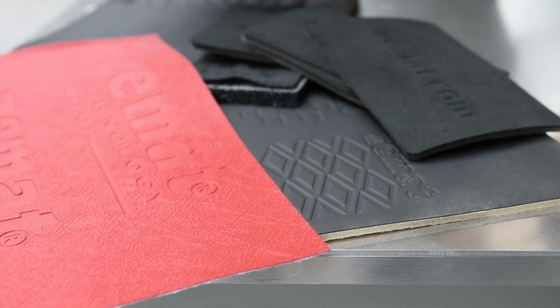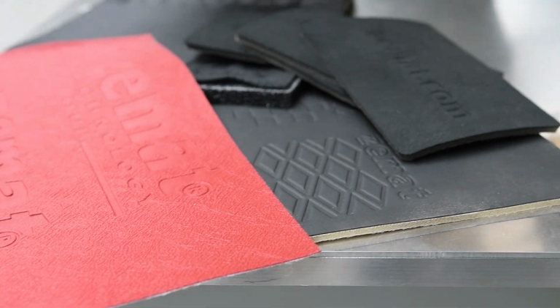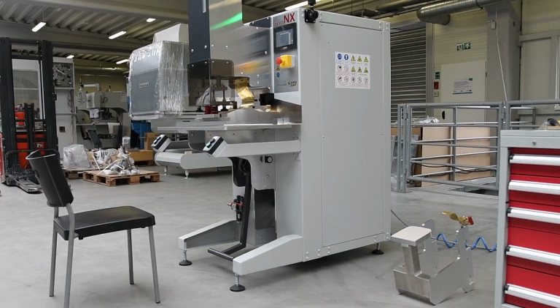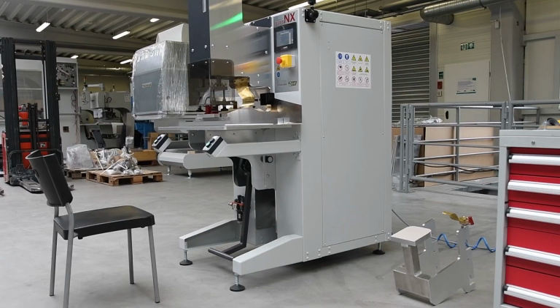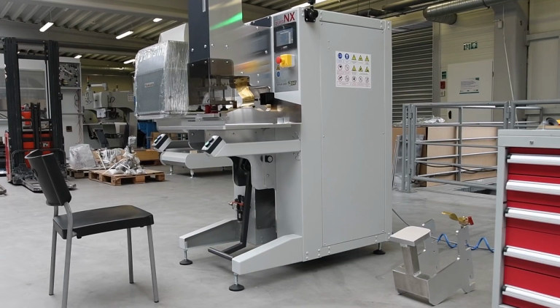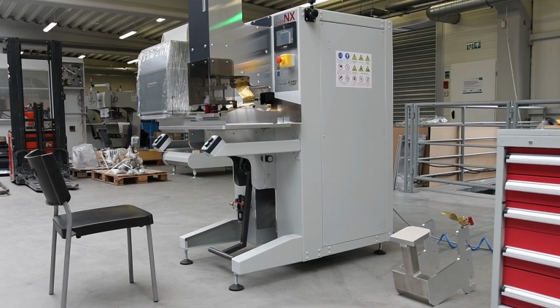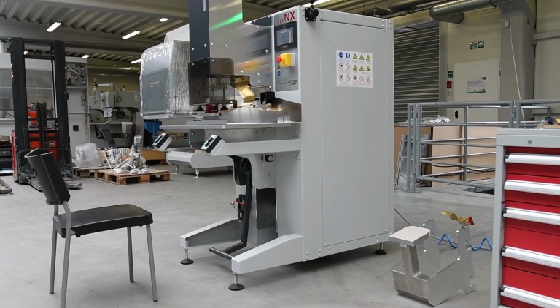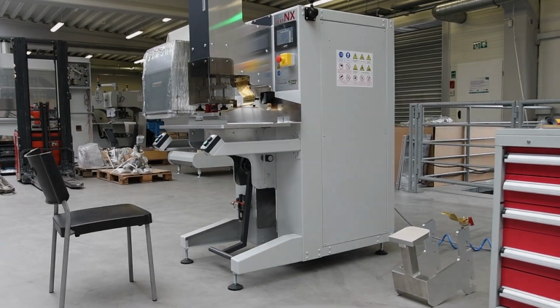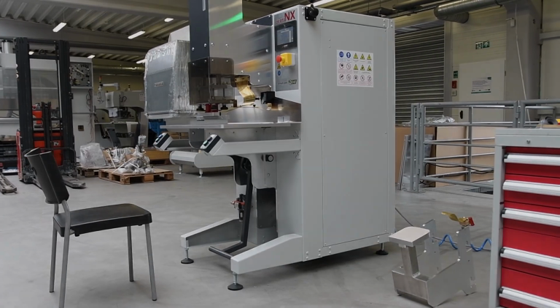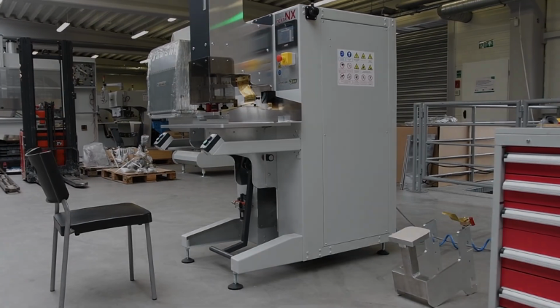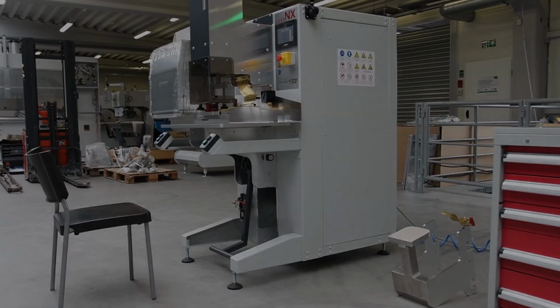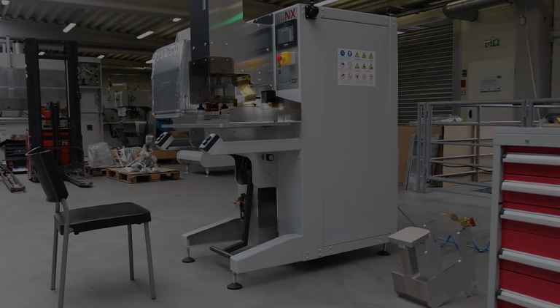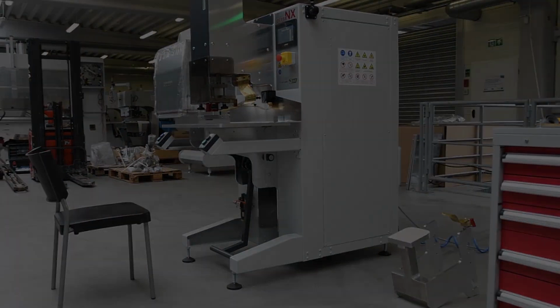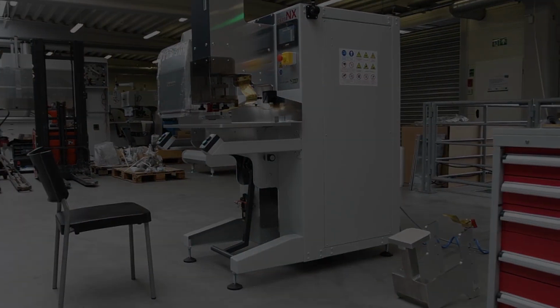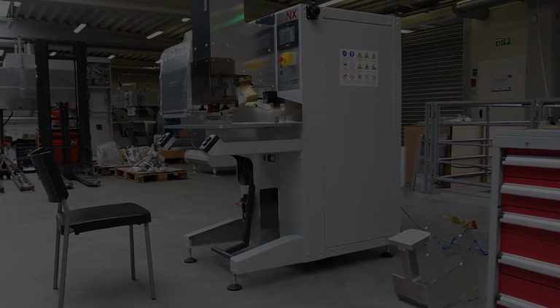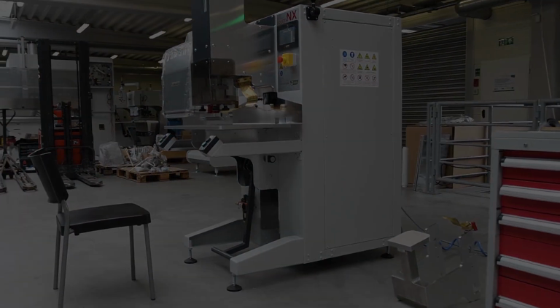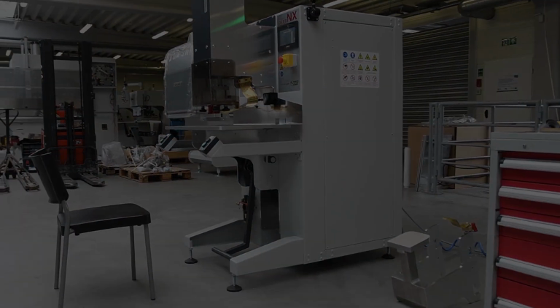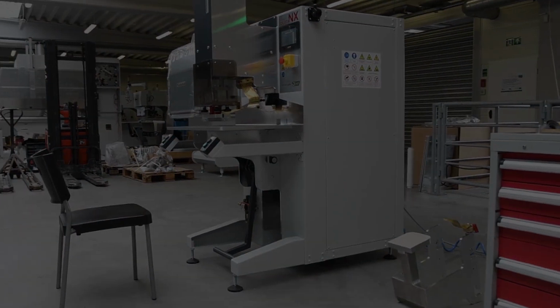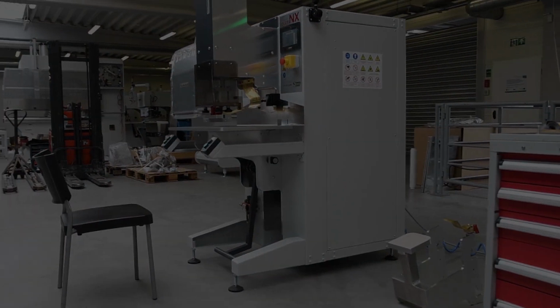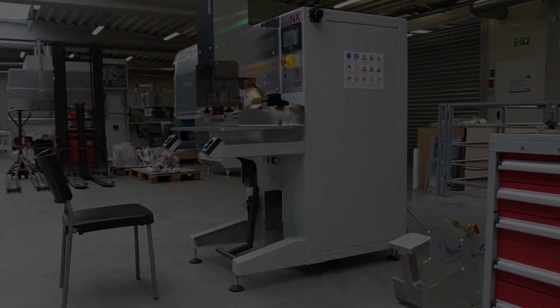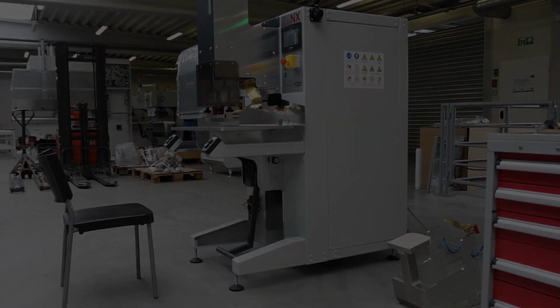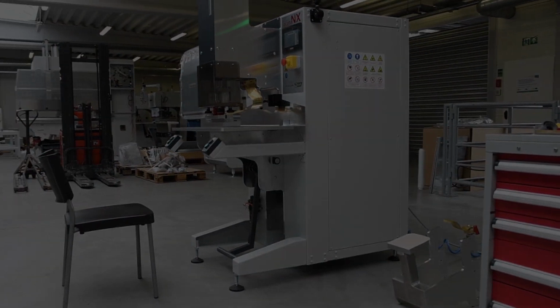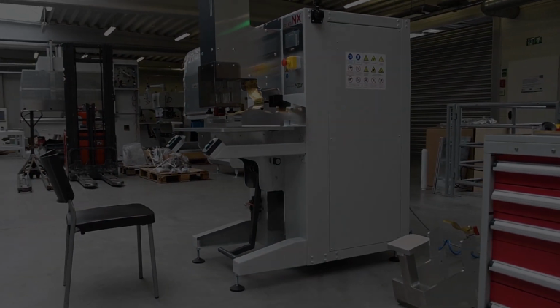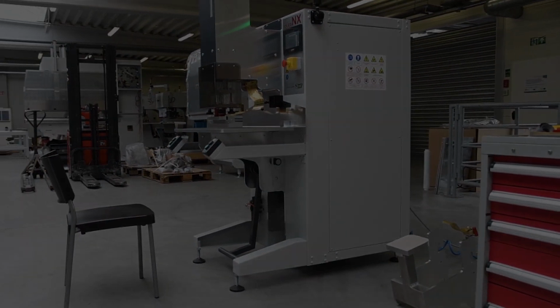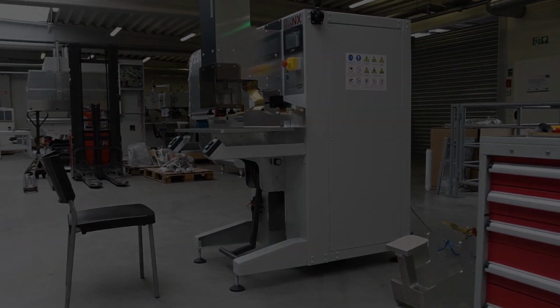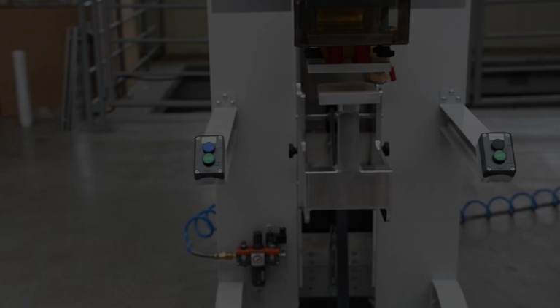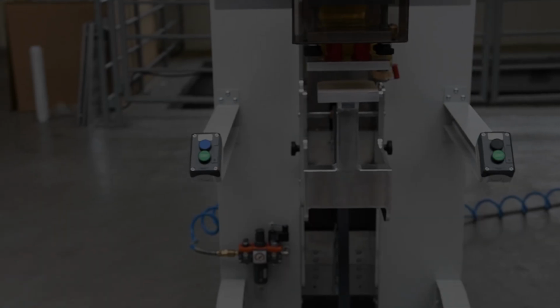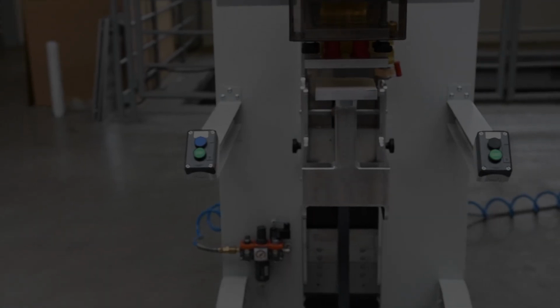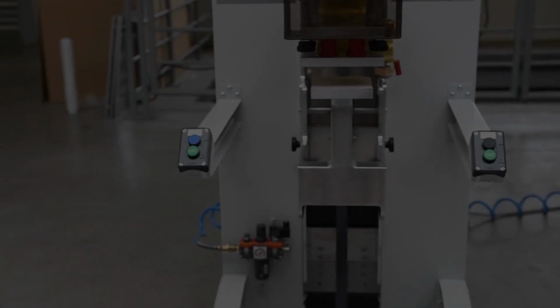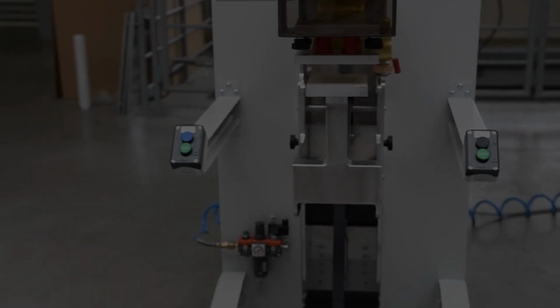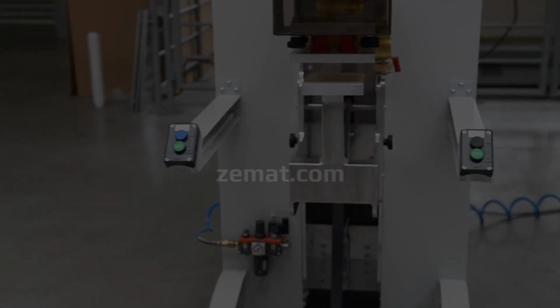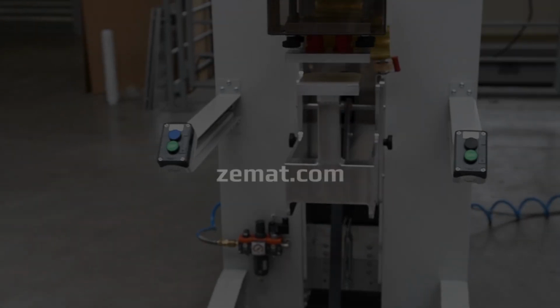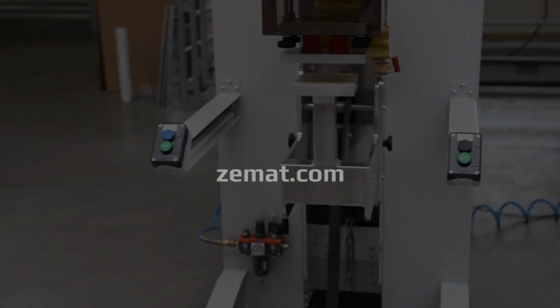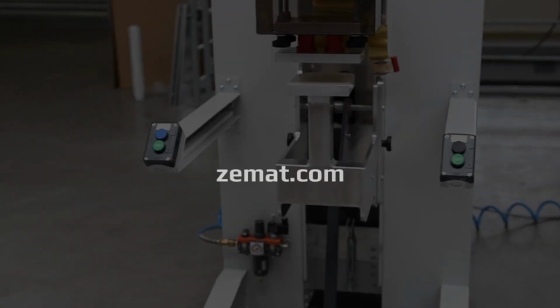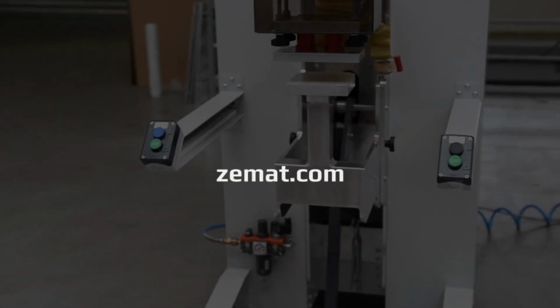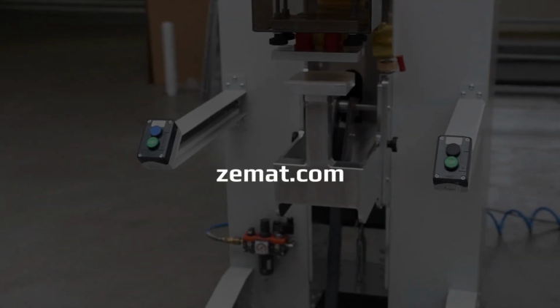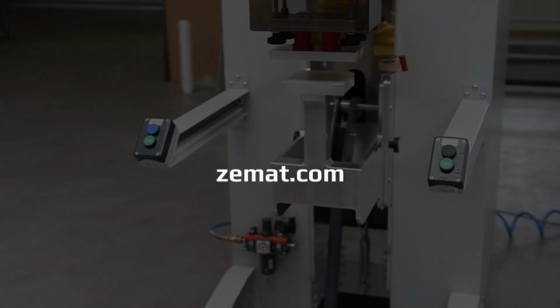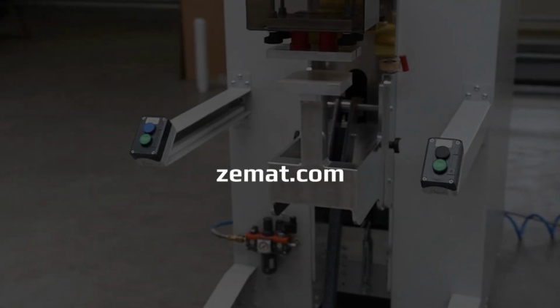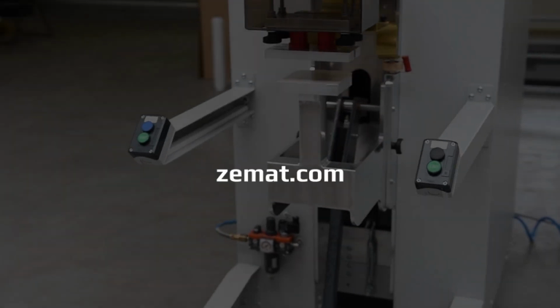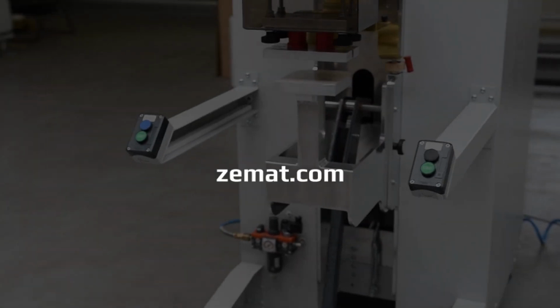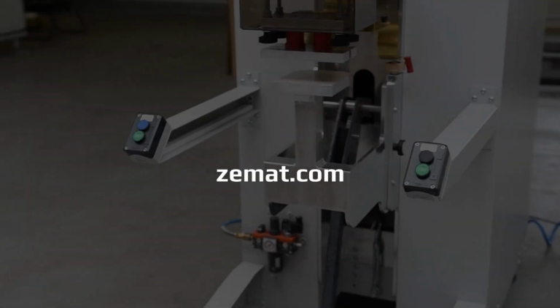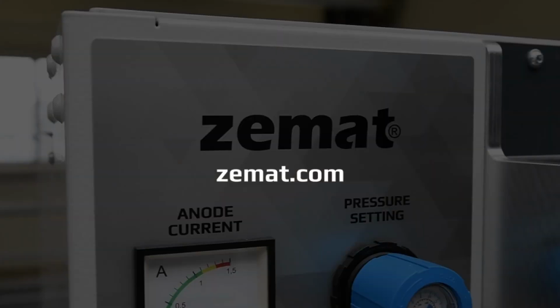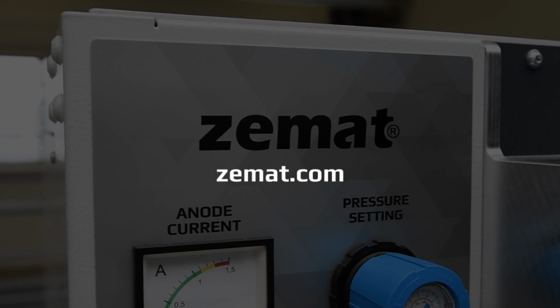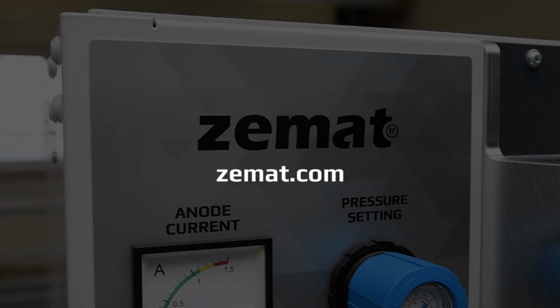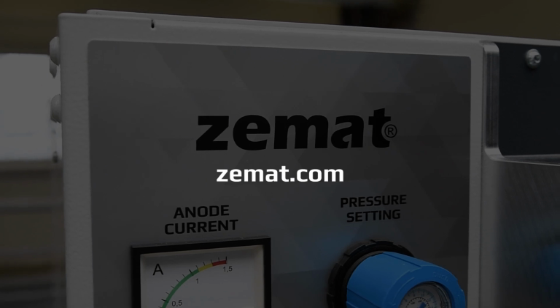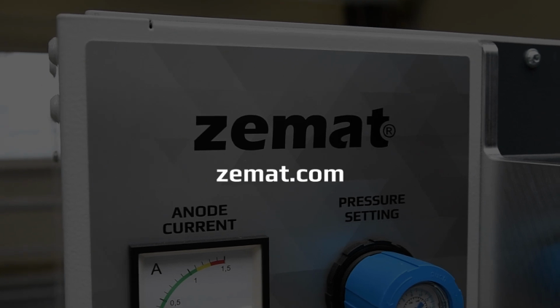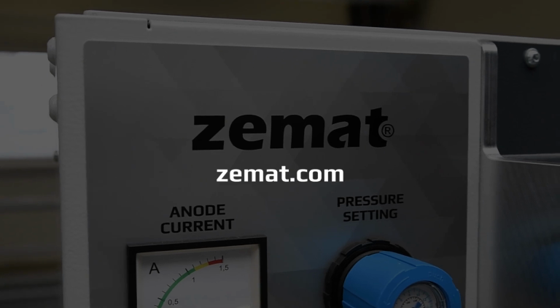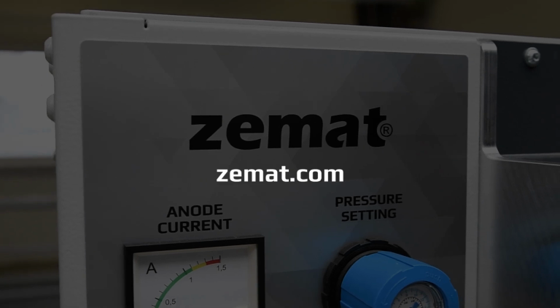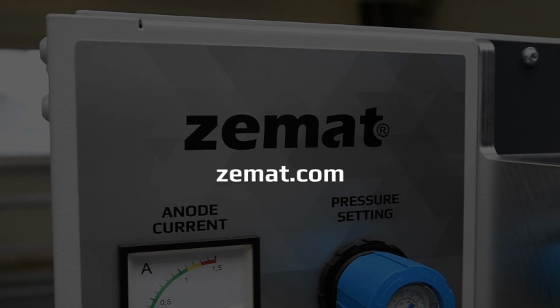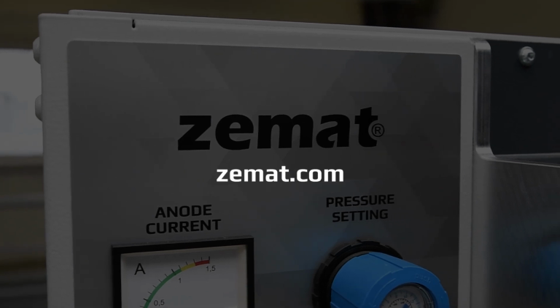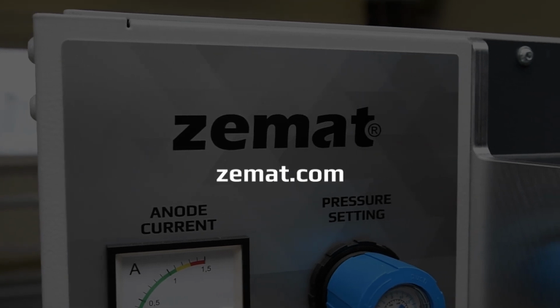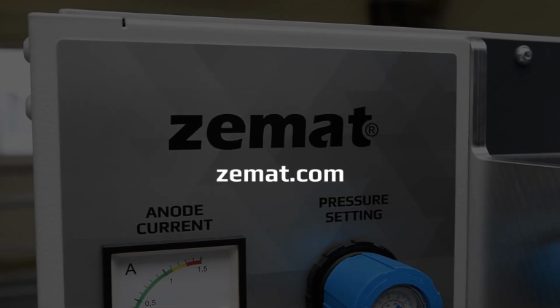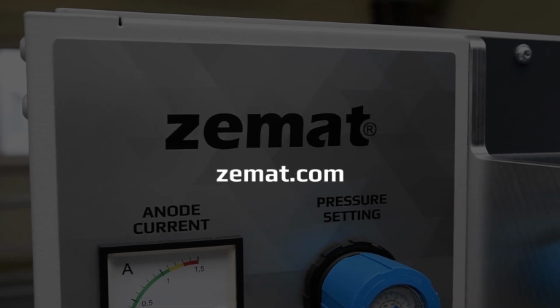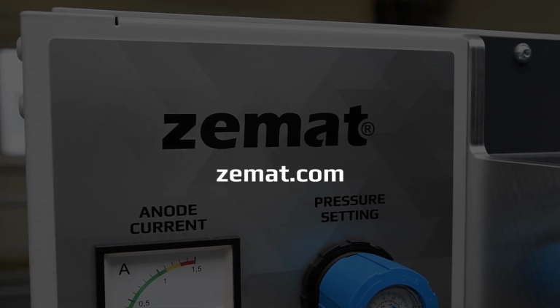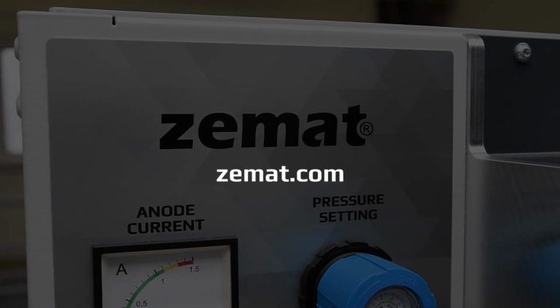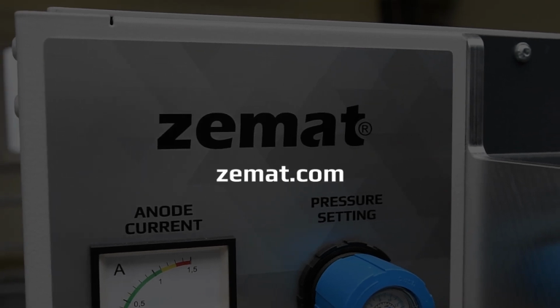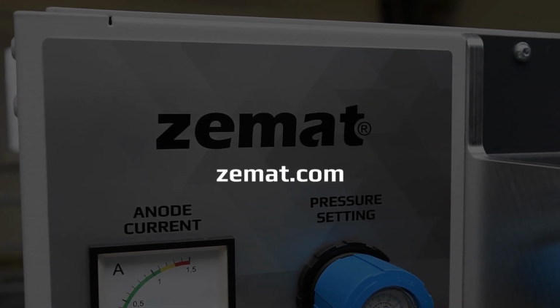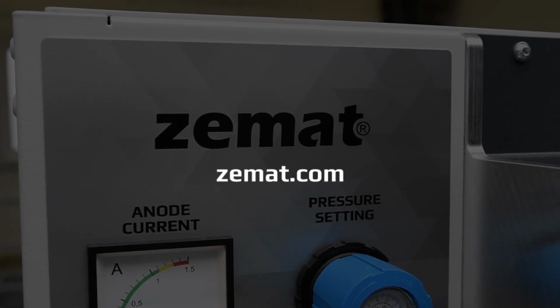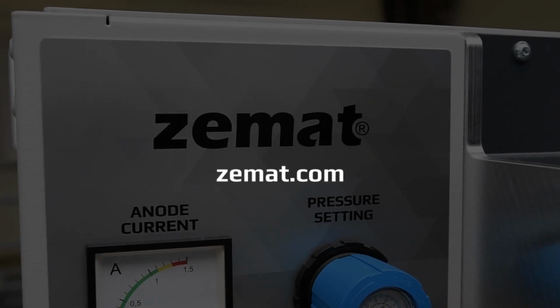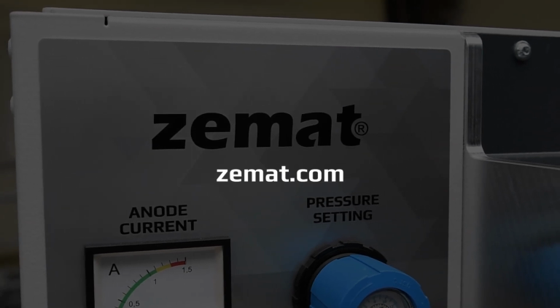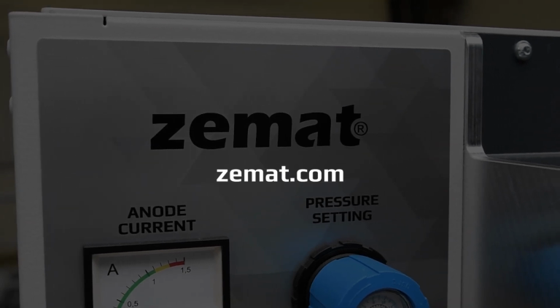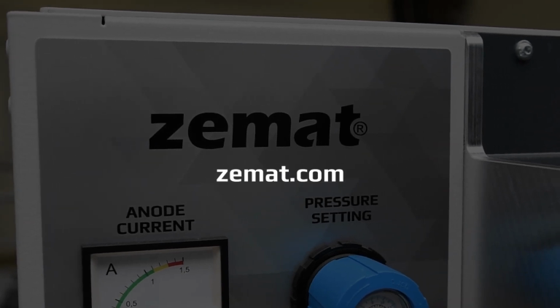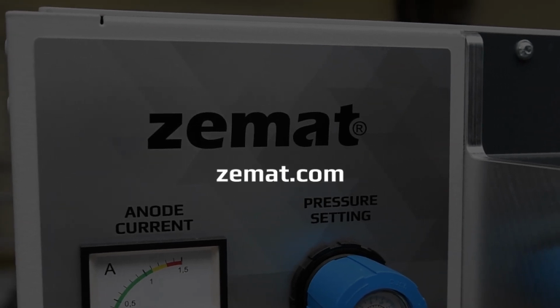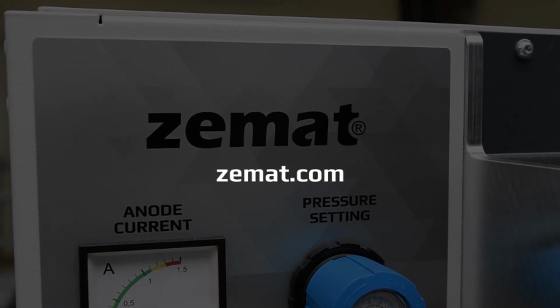Depta NX — the most universal compact high-frequency welder on the market today. Please contact us for more details.